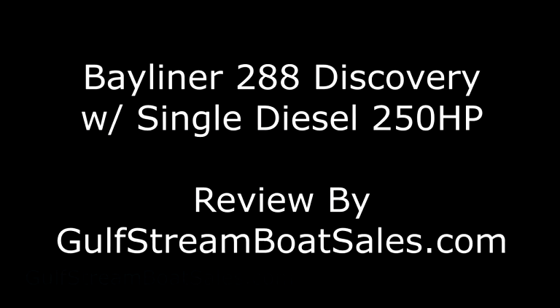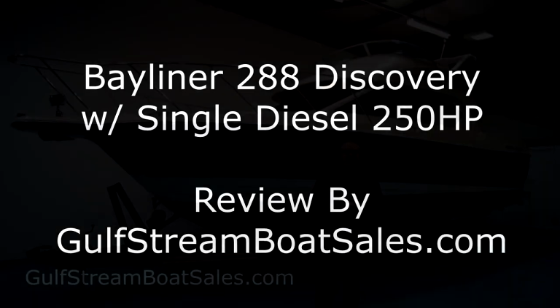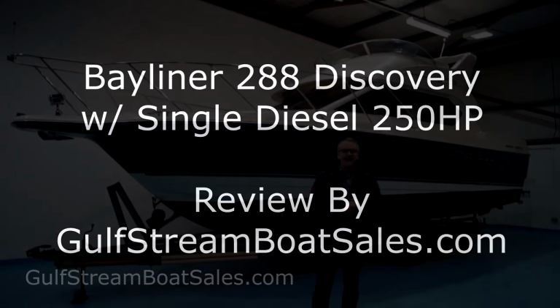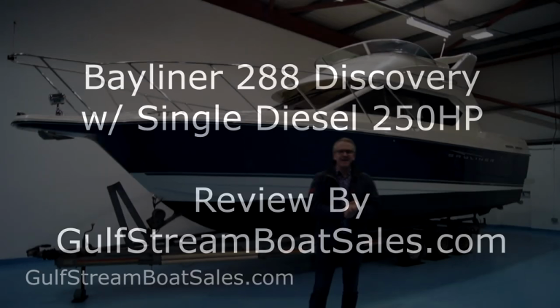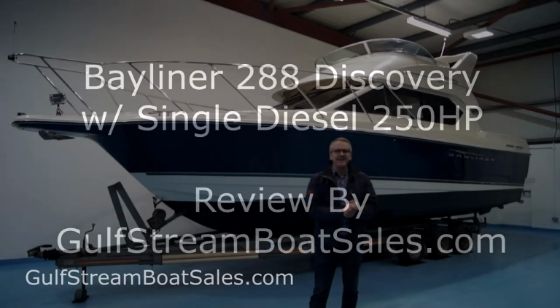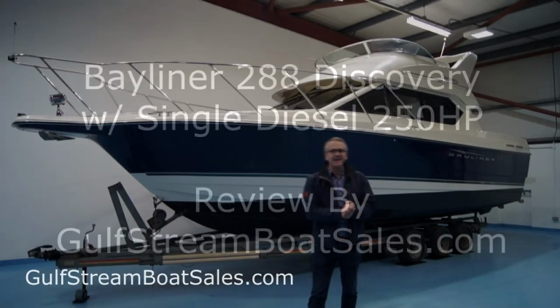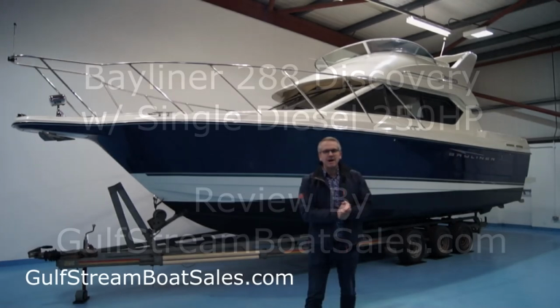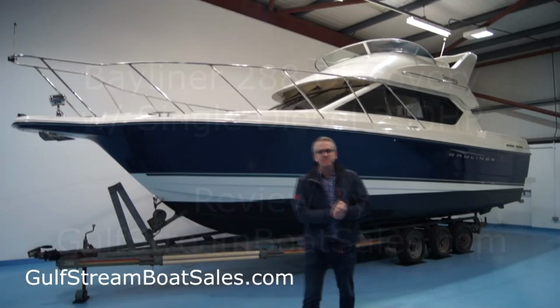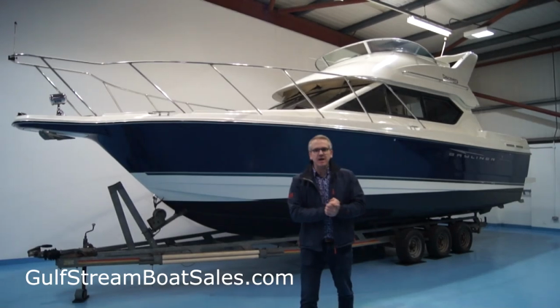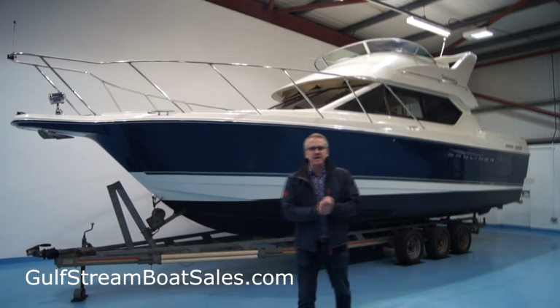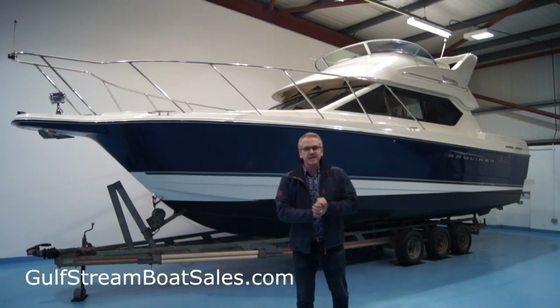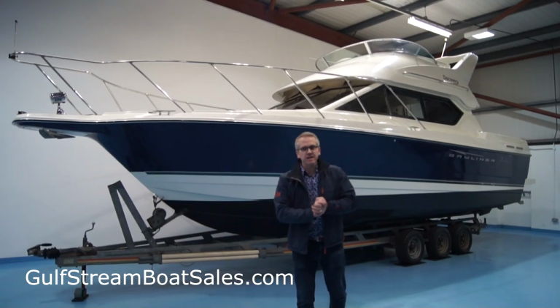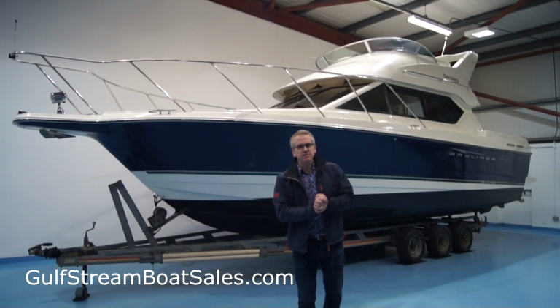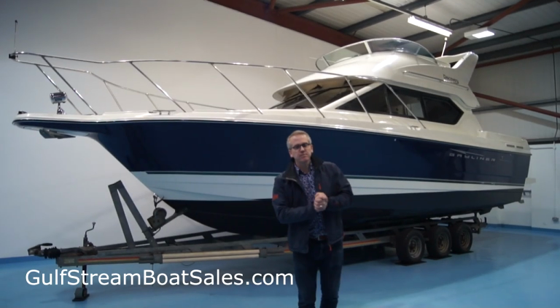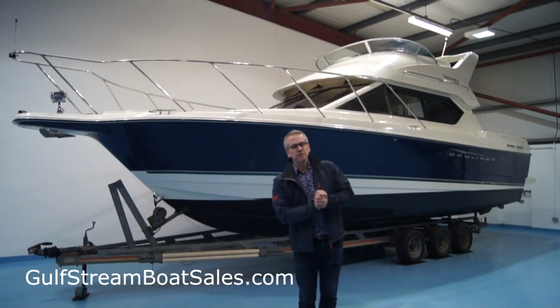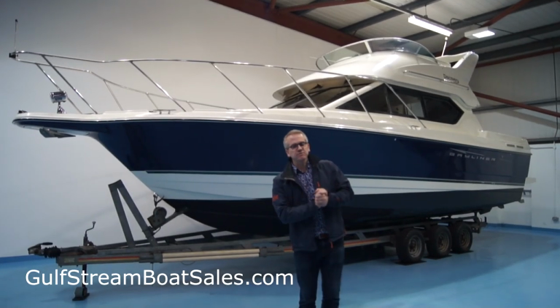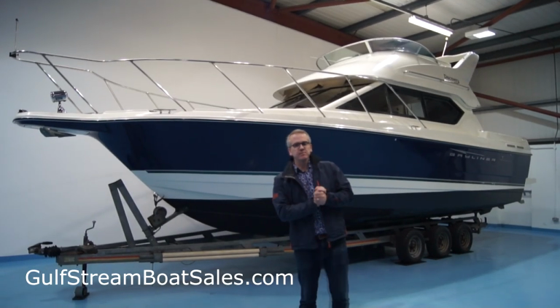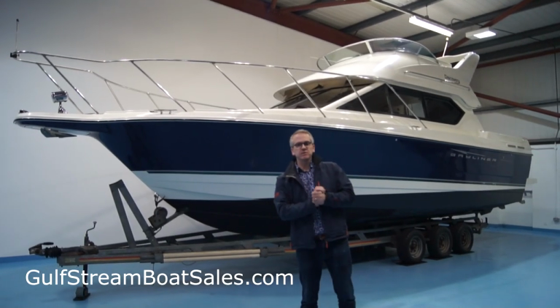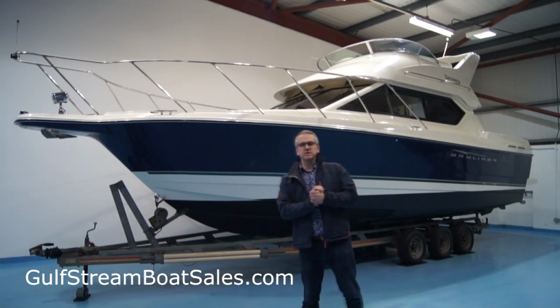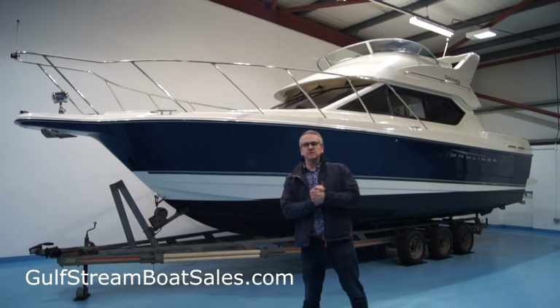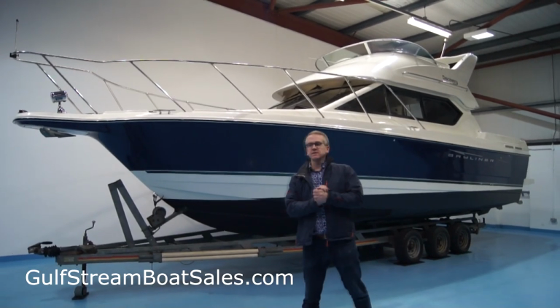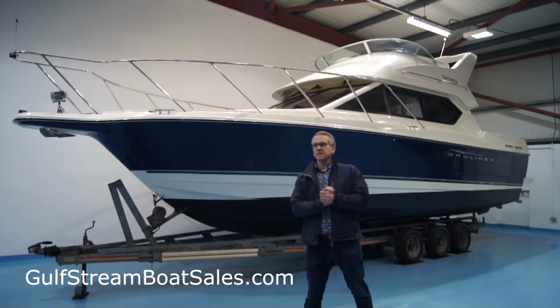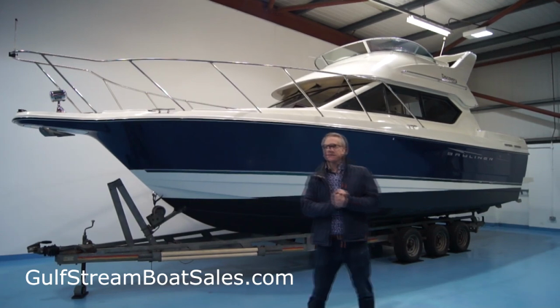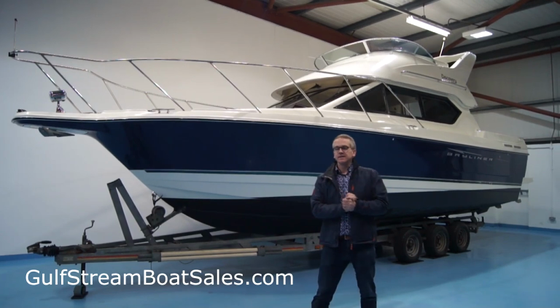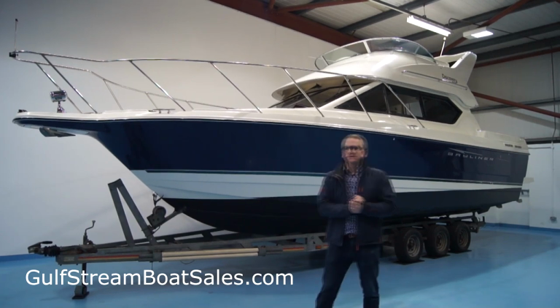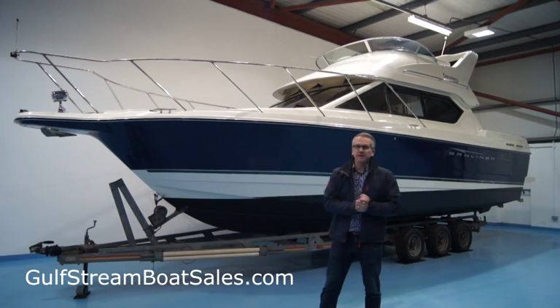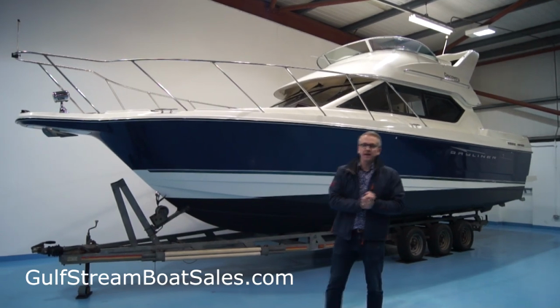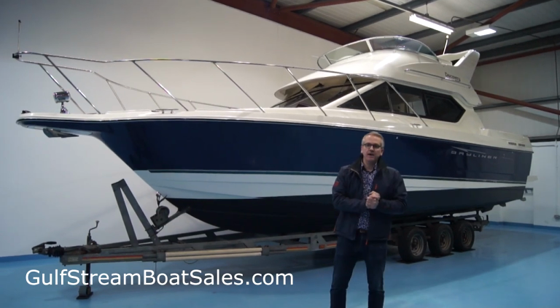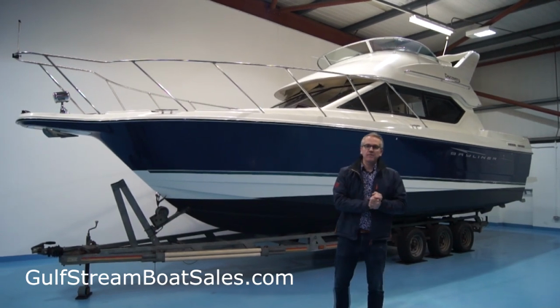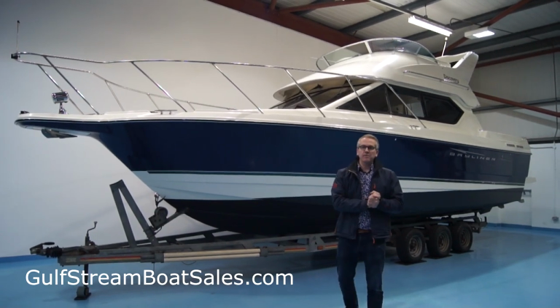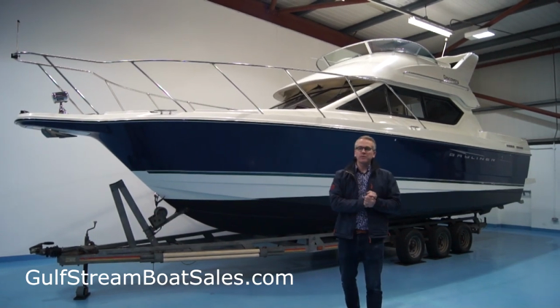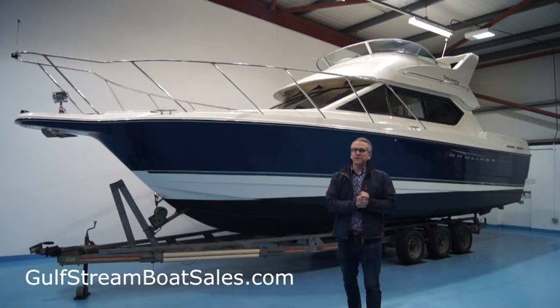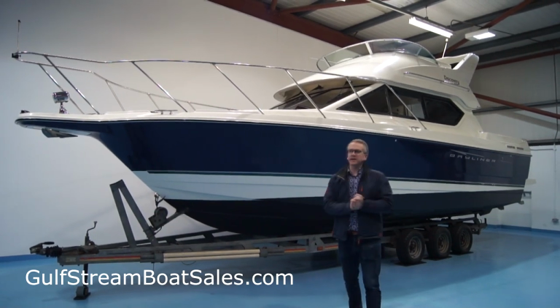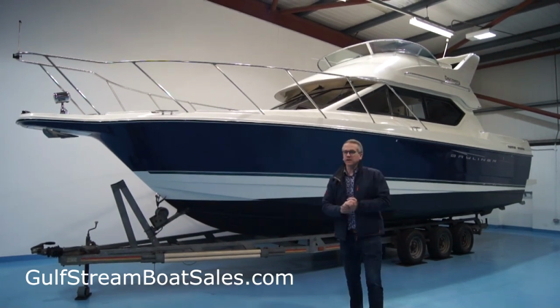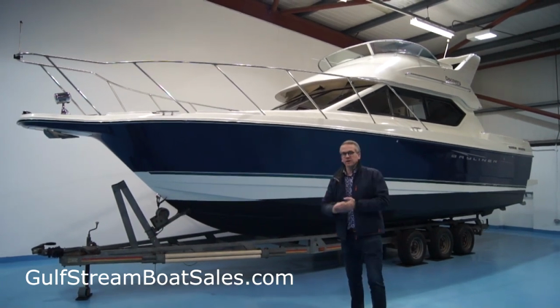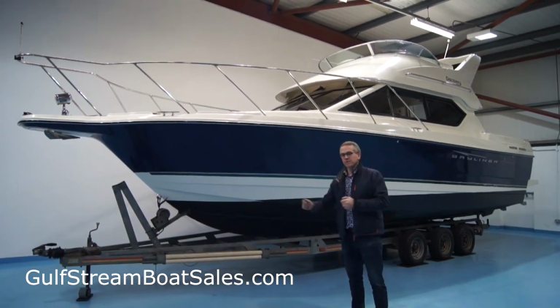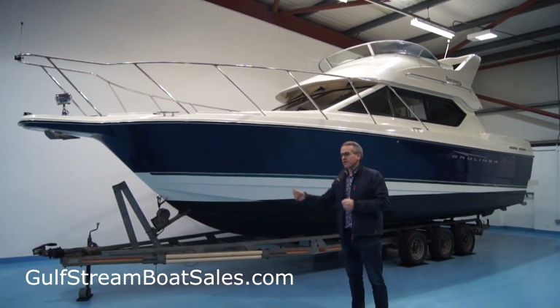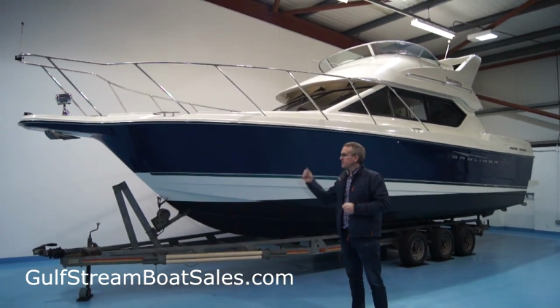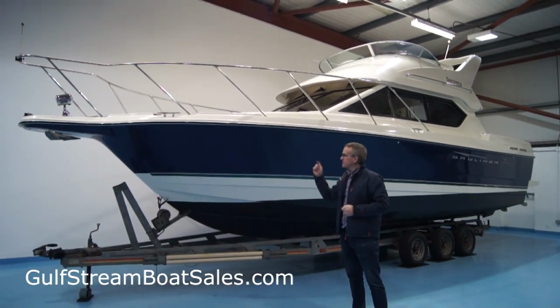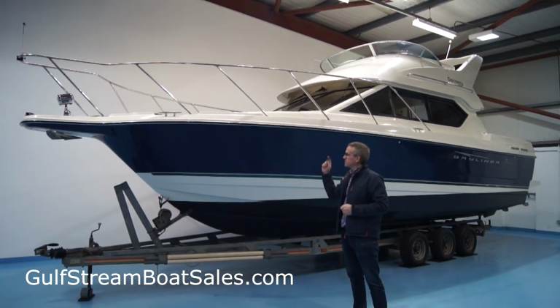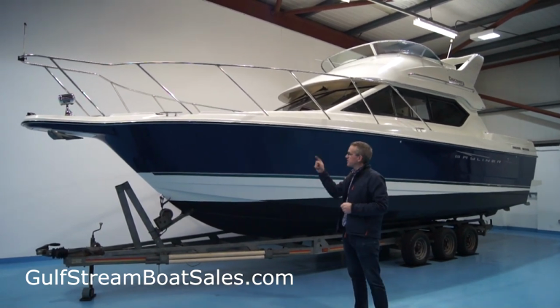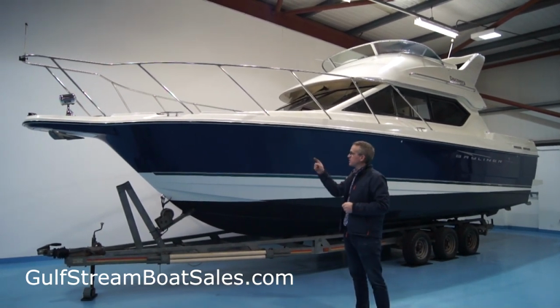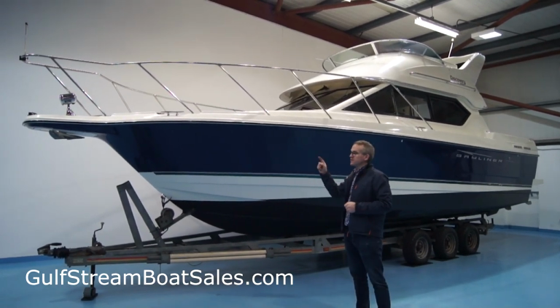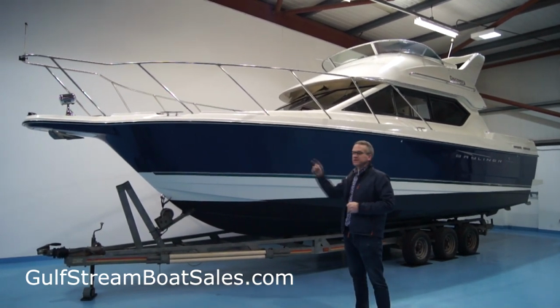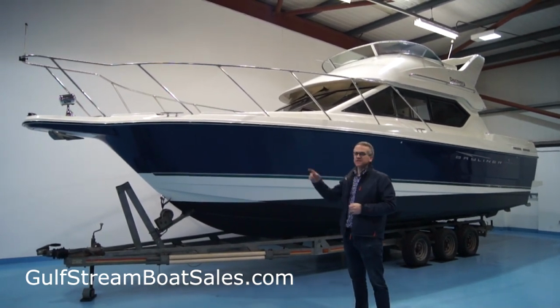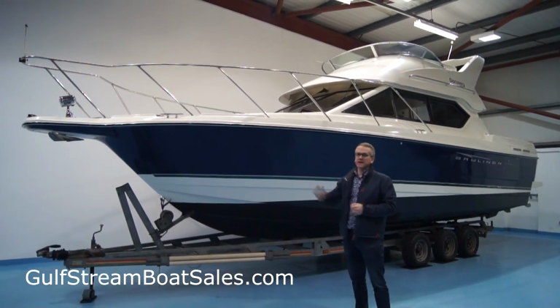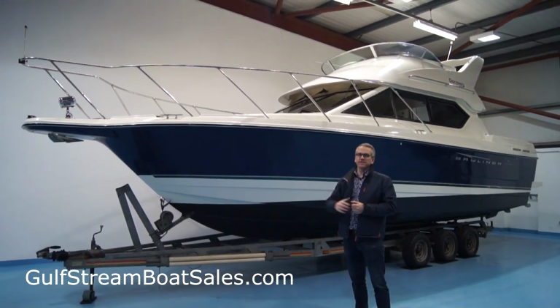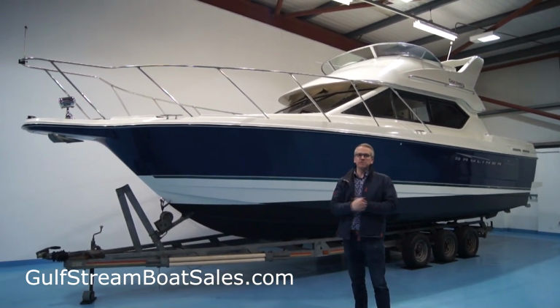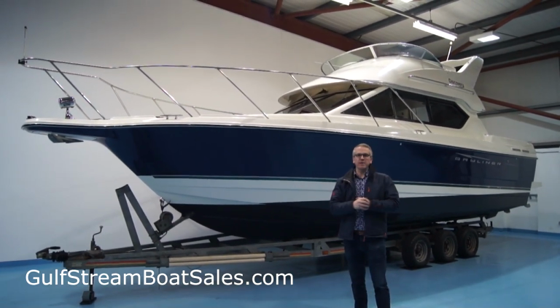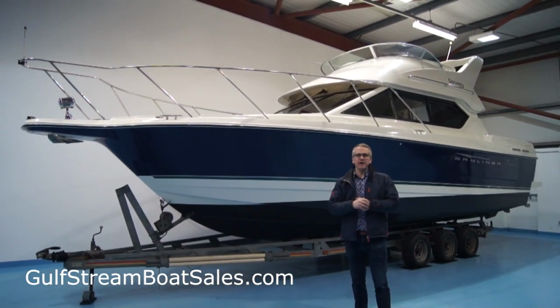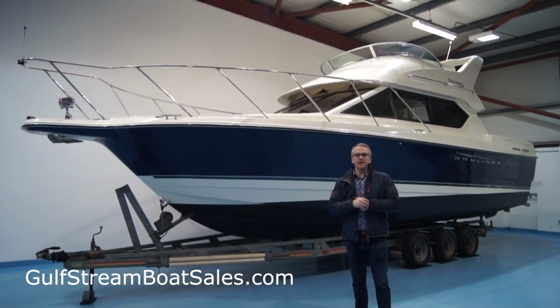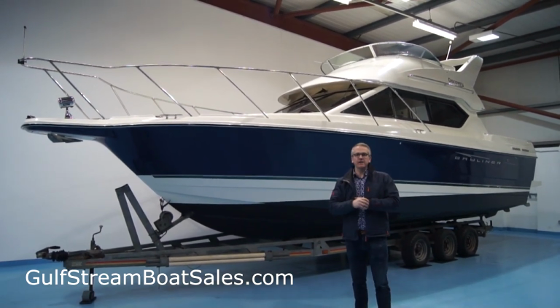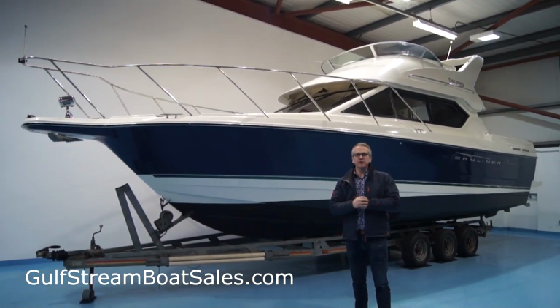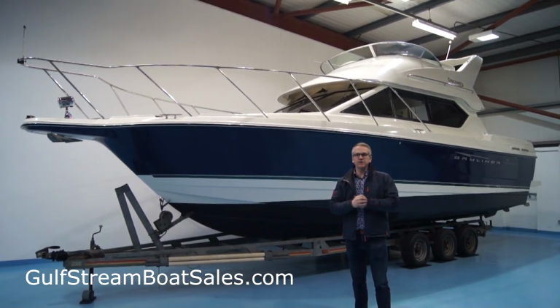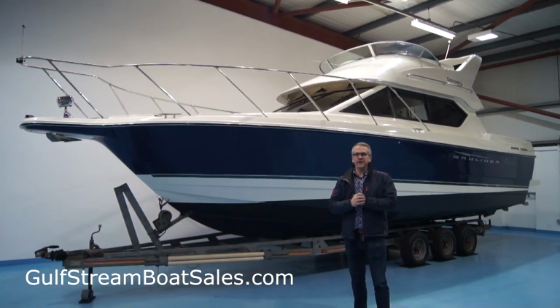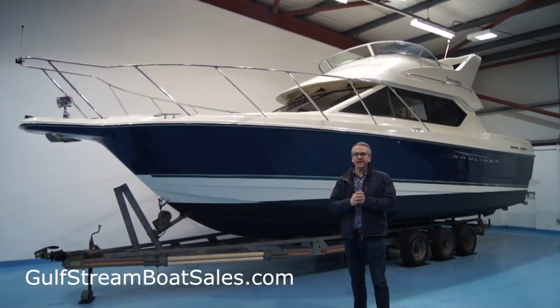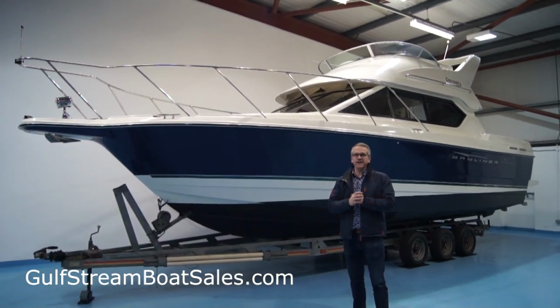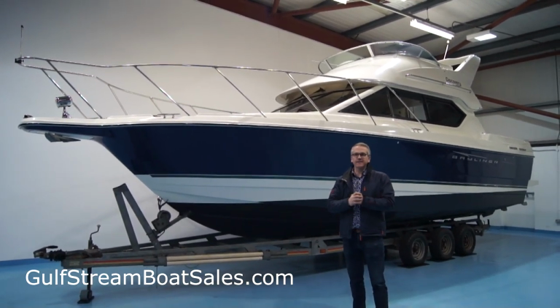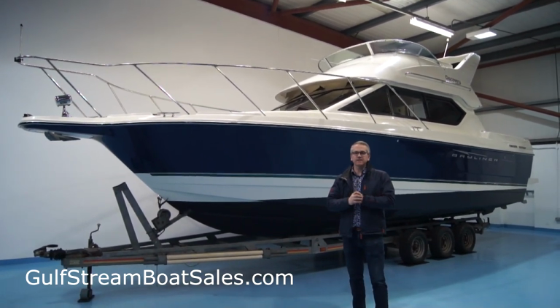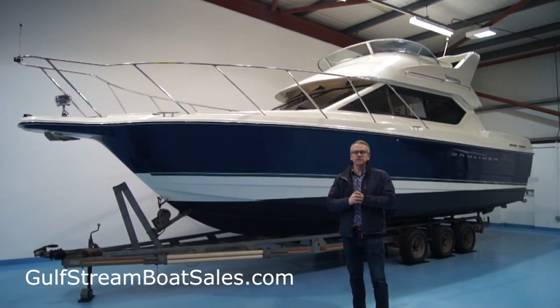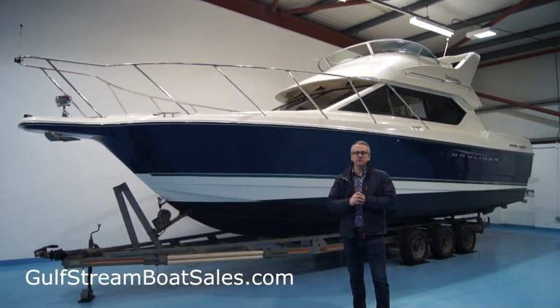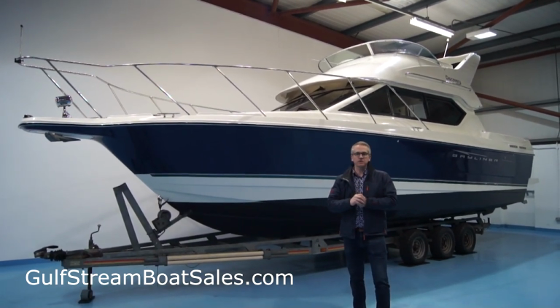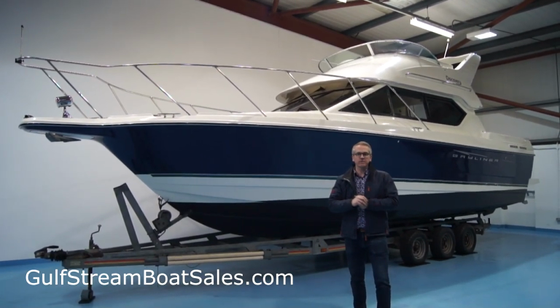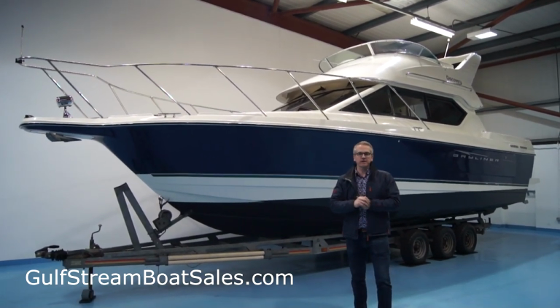Hi, I'm Niall Heaney from Gulfstream Boat Sales. Today we're taking a look around this 2007 Bayliner 288 Discovery.